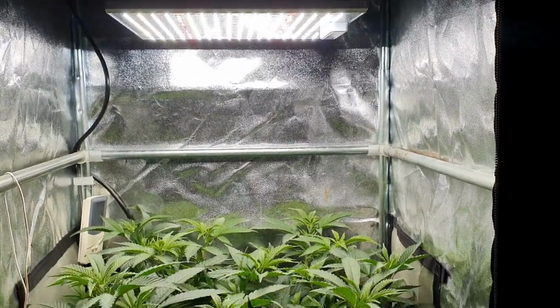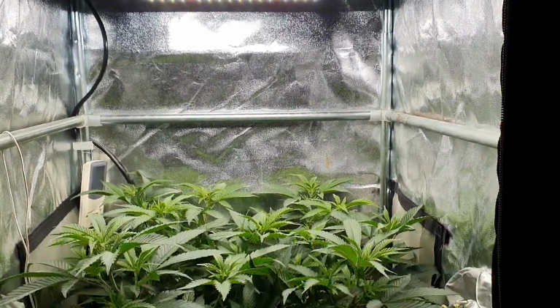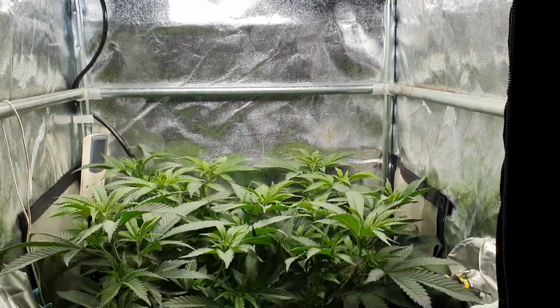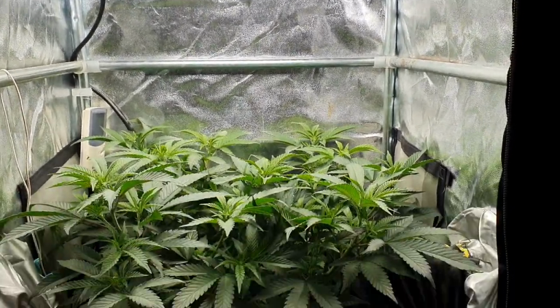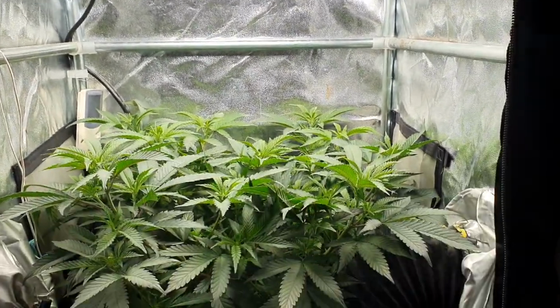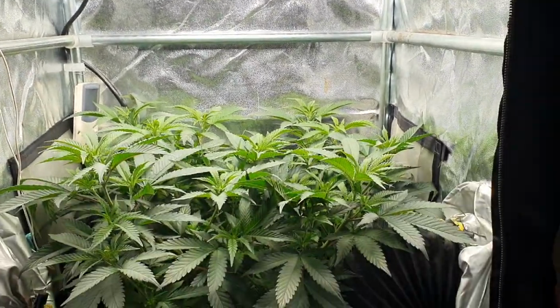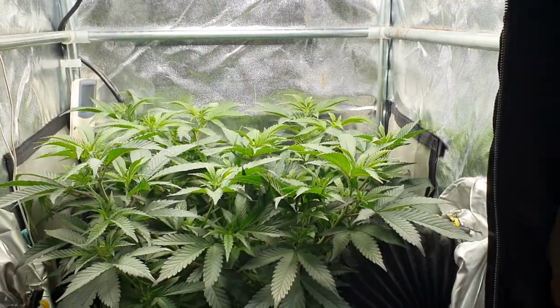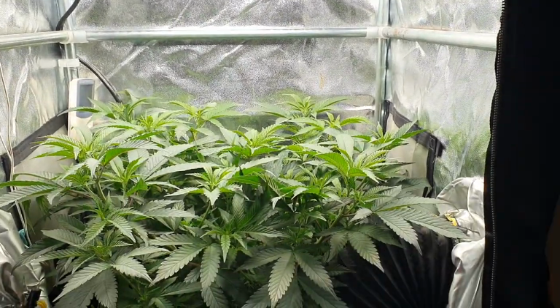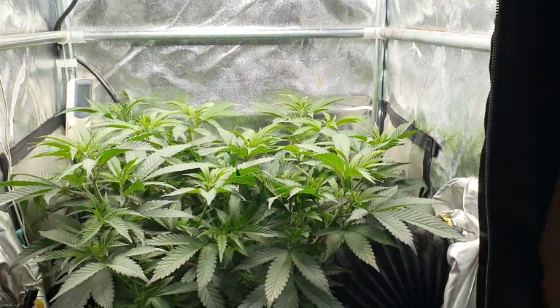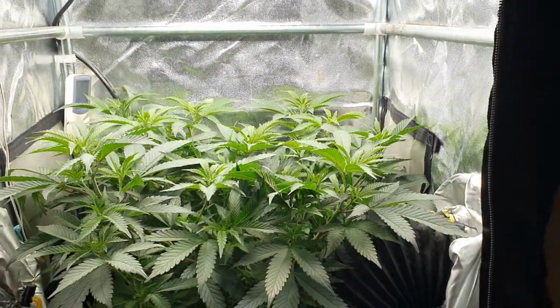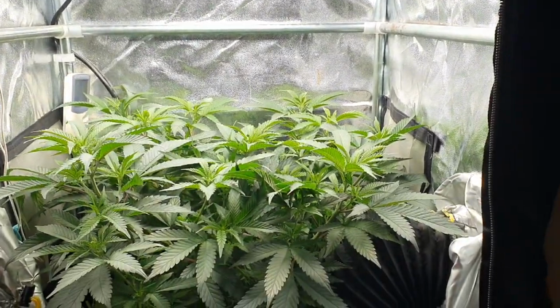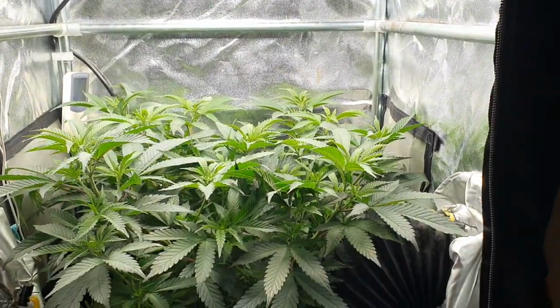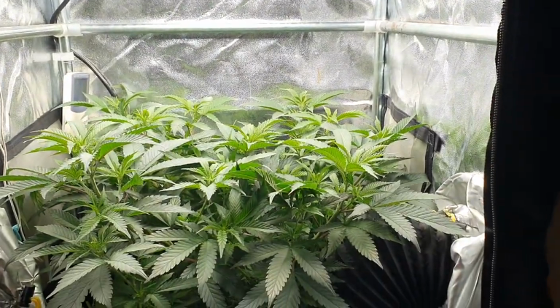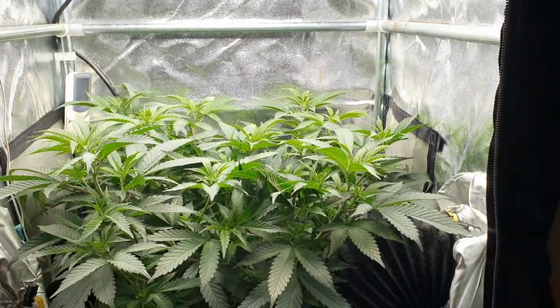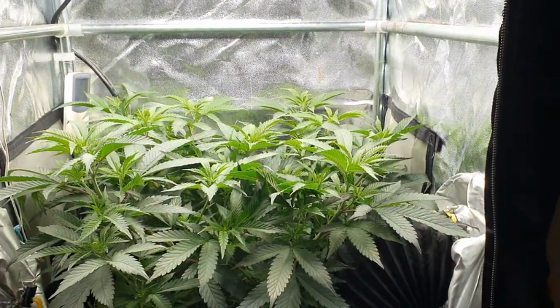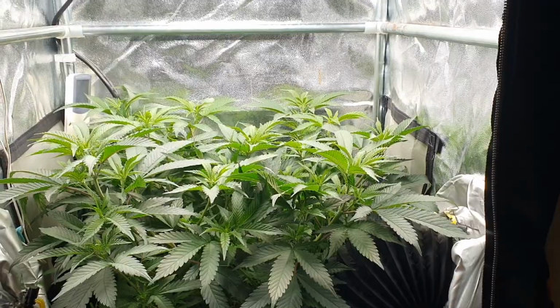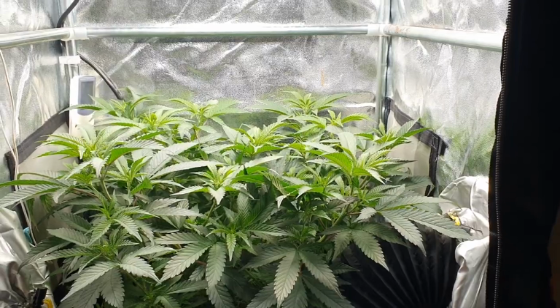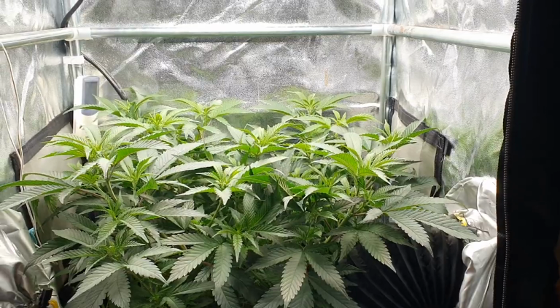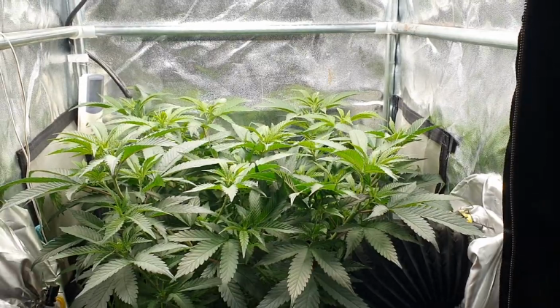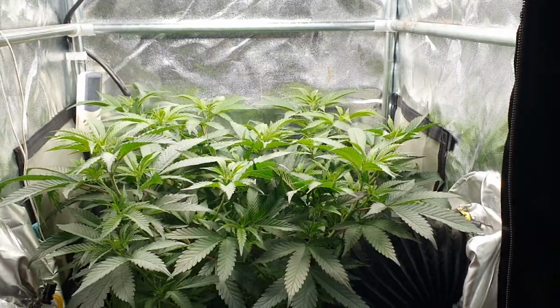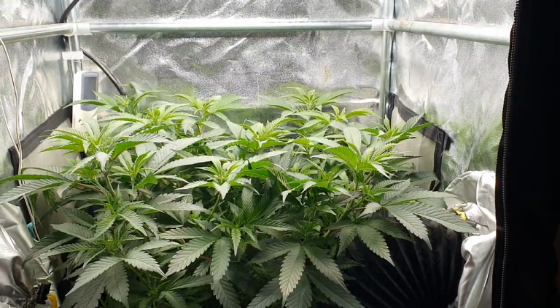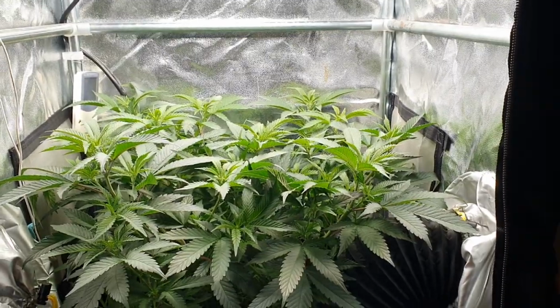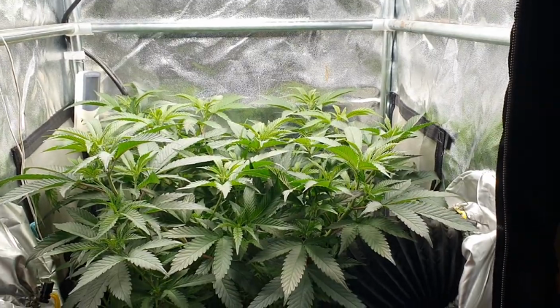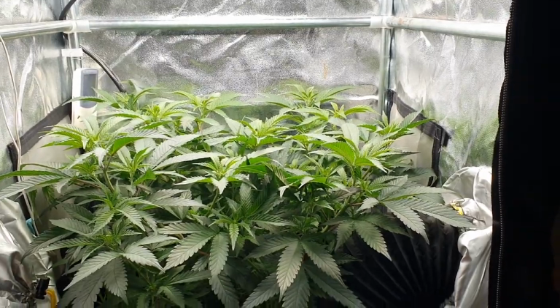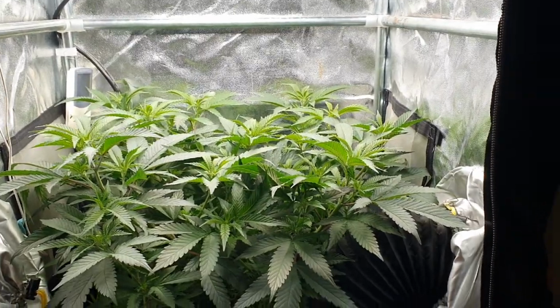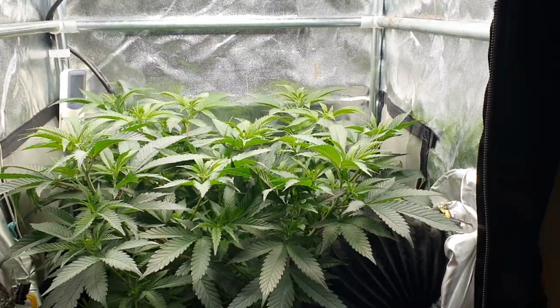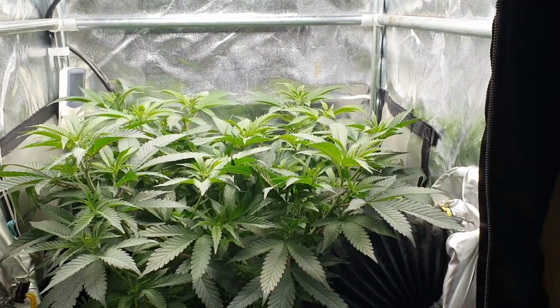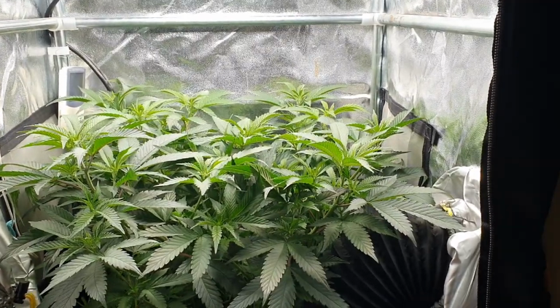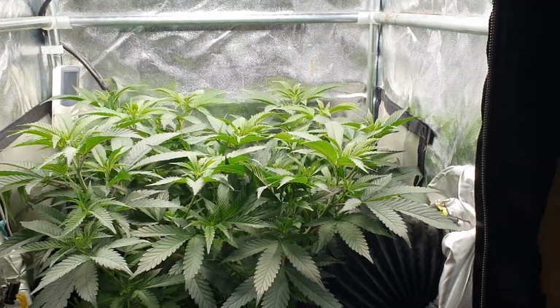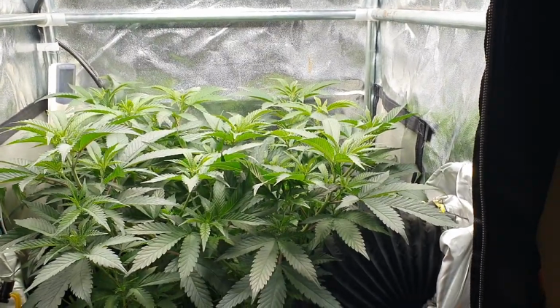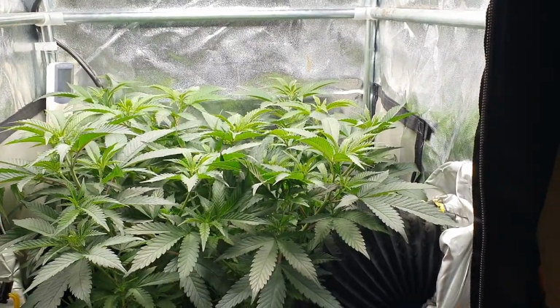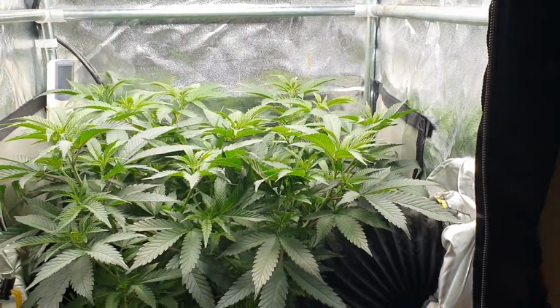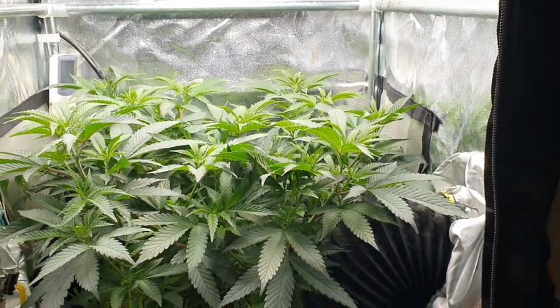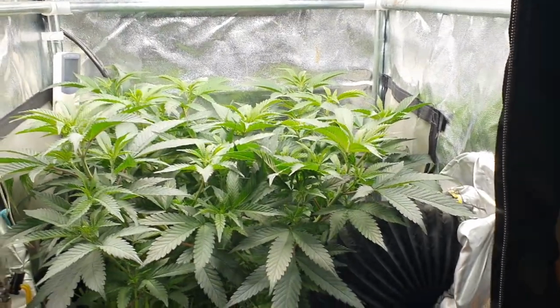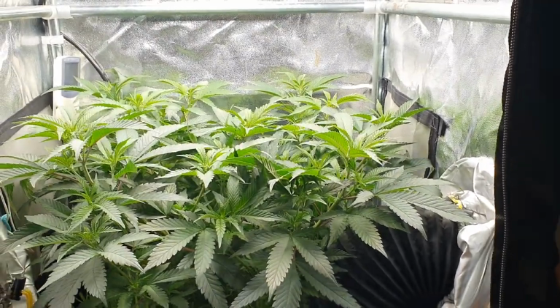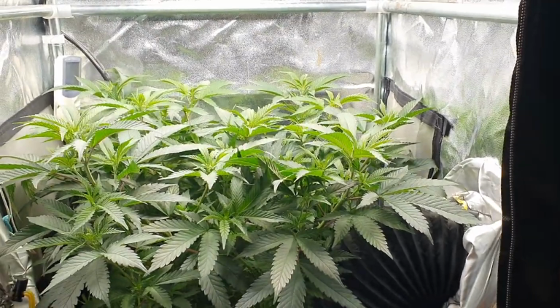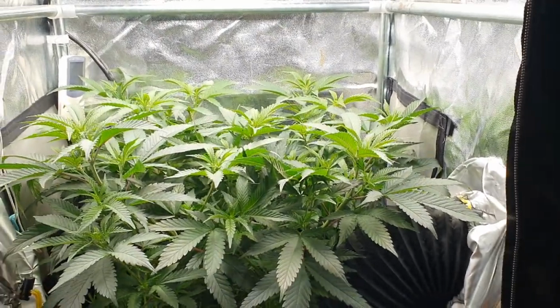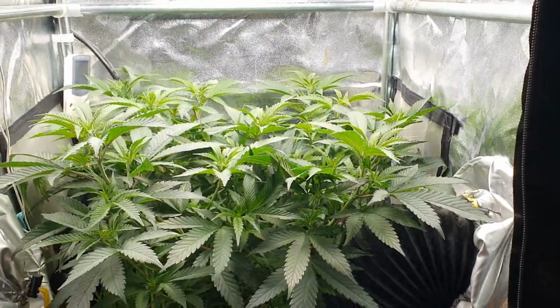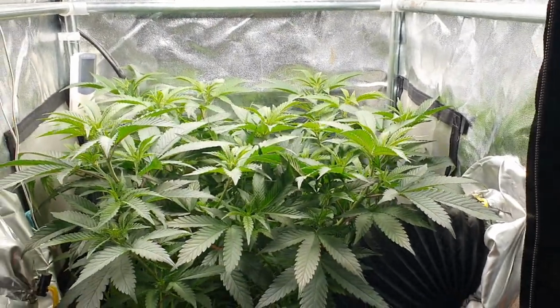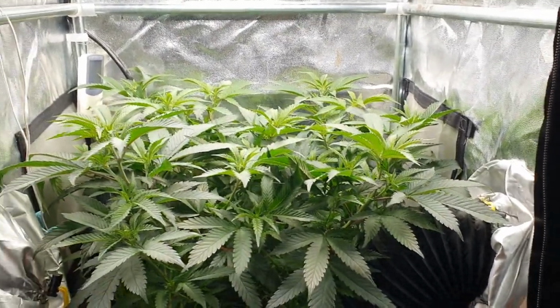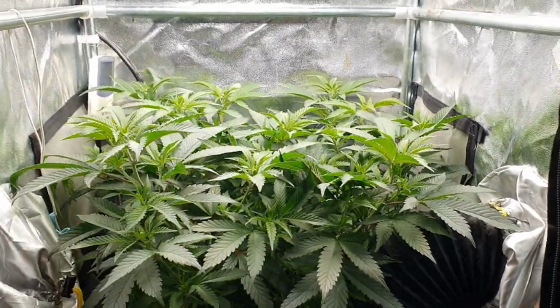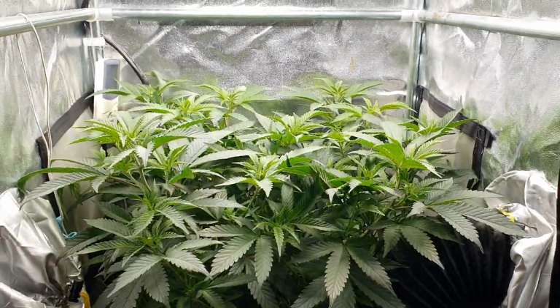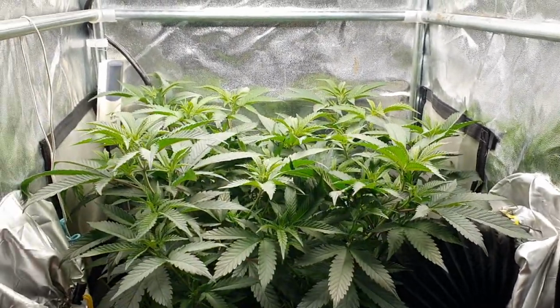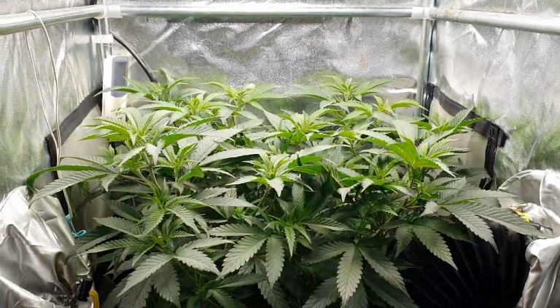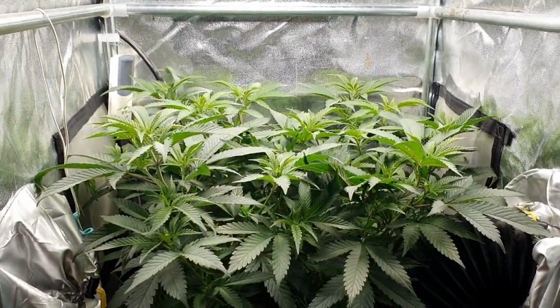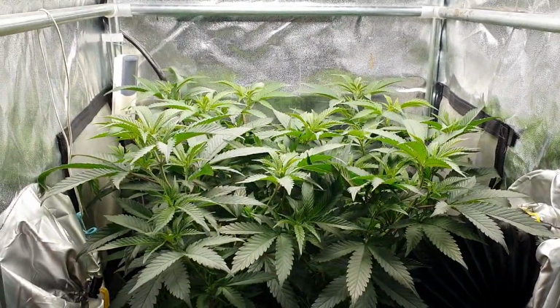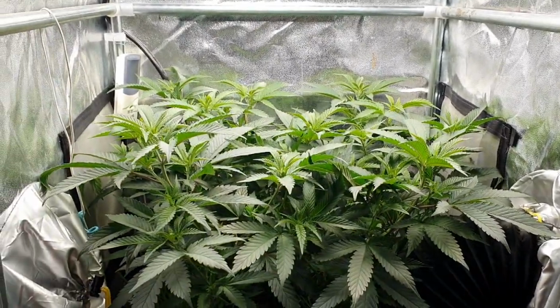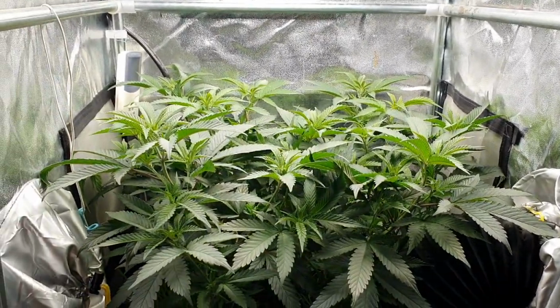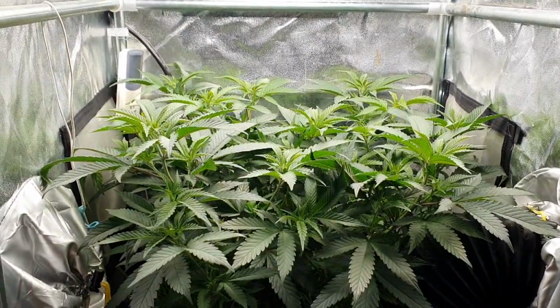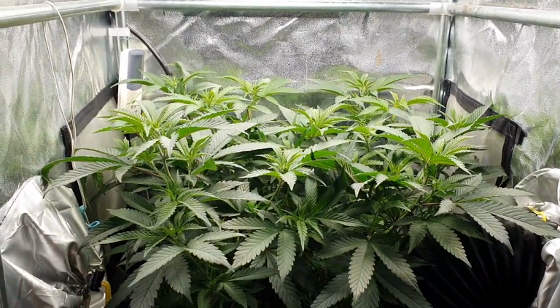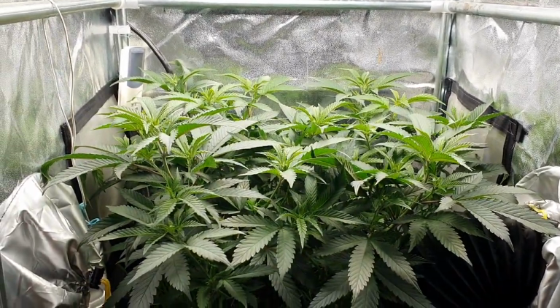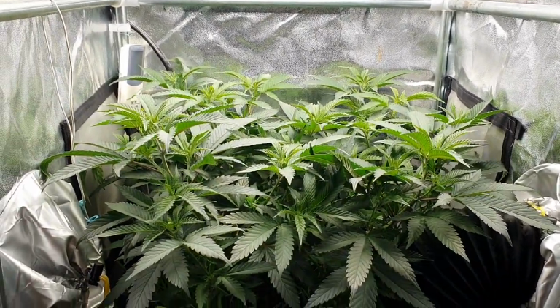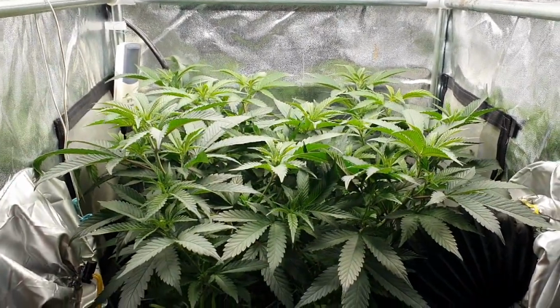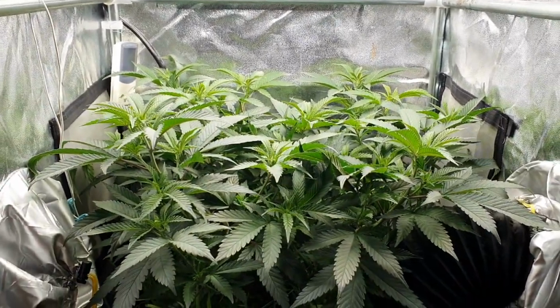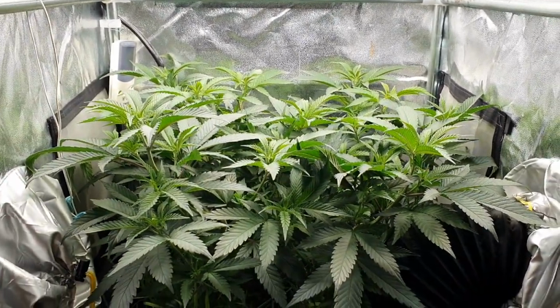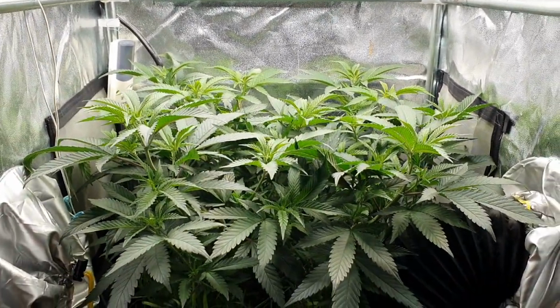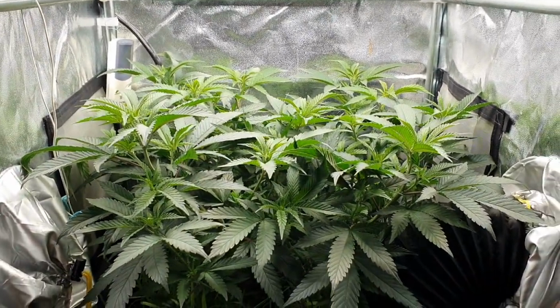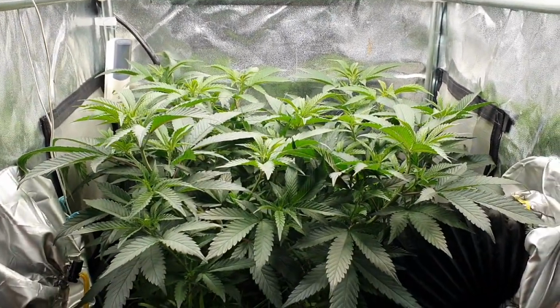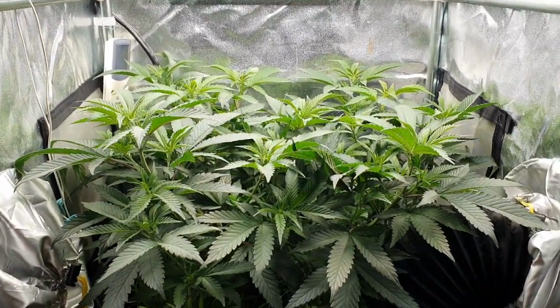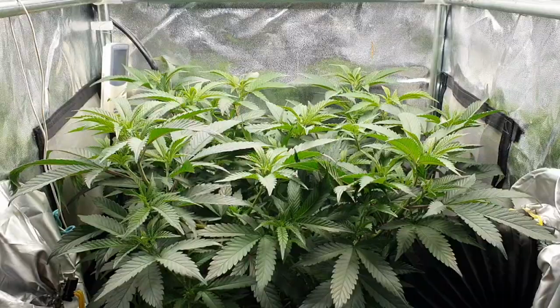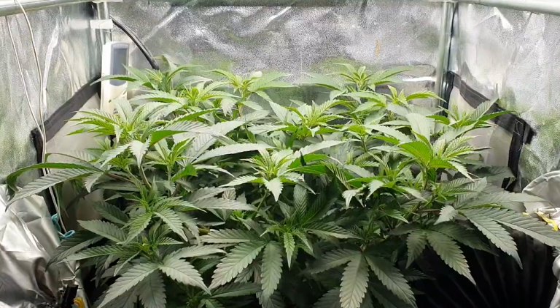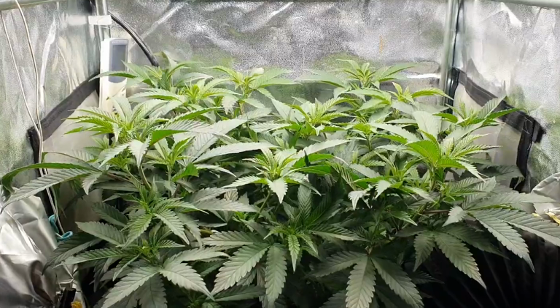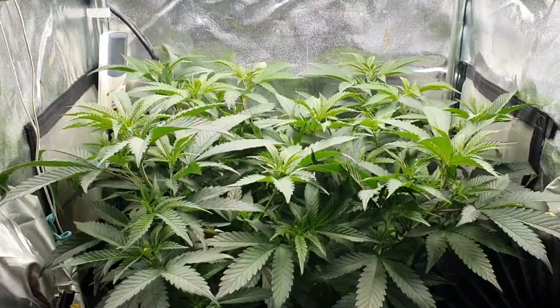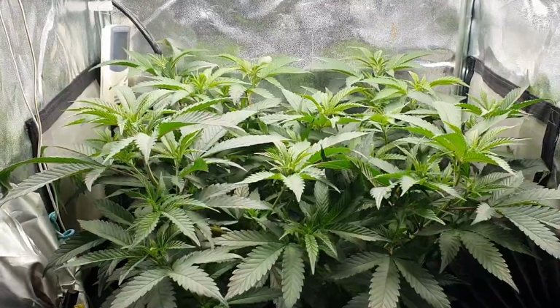I've got to say the plants have been absolutely loving it. Yeah, they're looking fantastic.